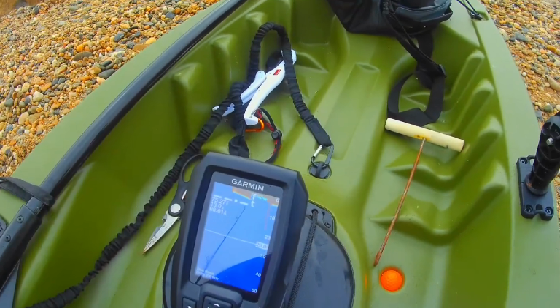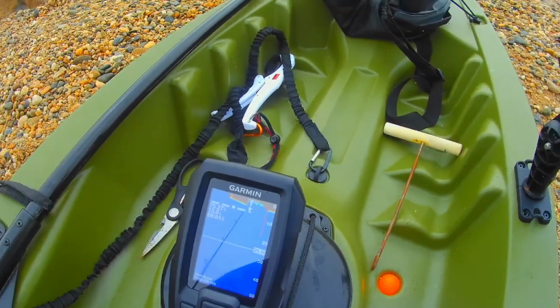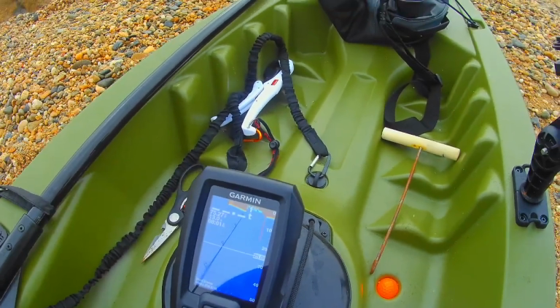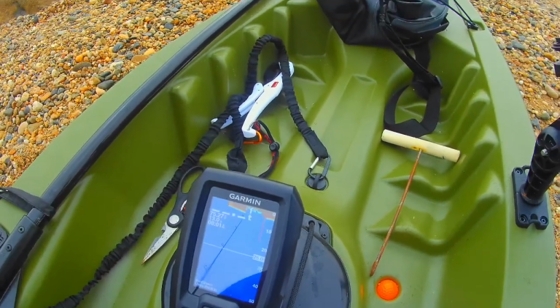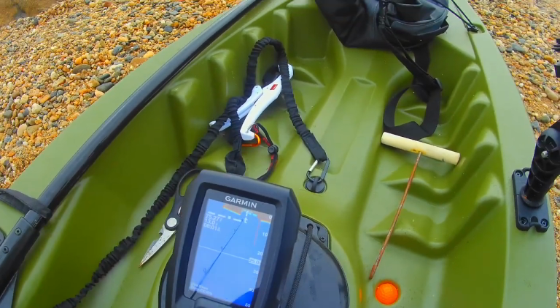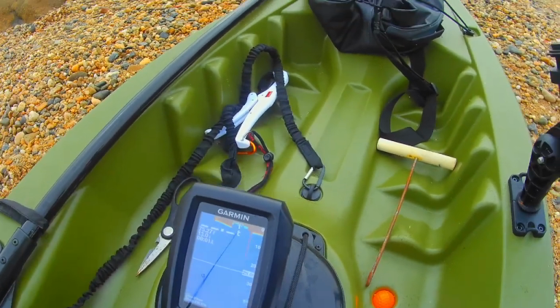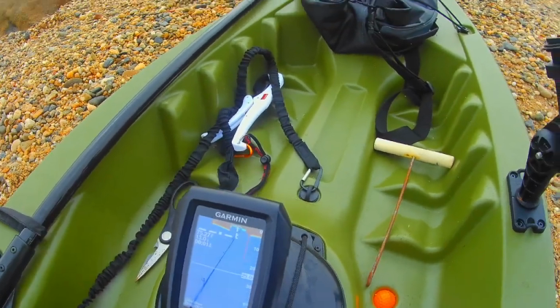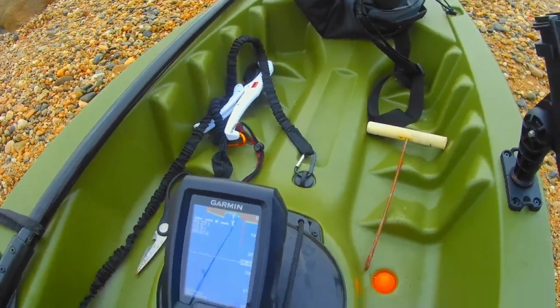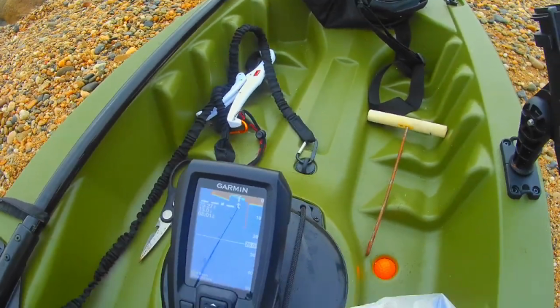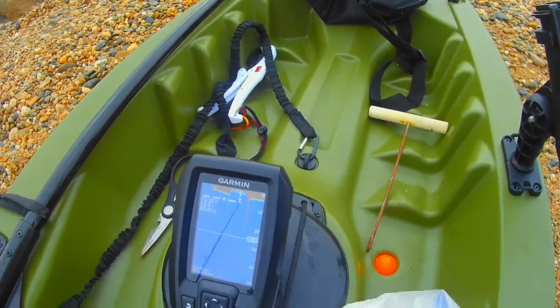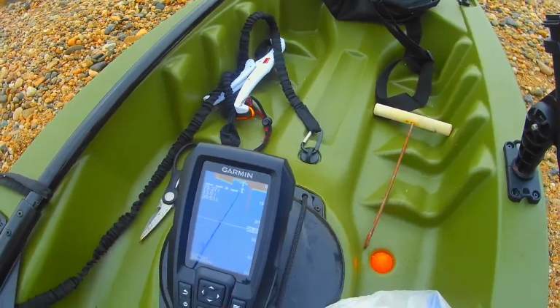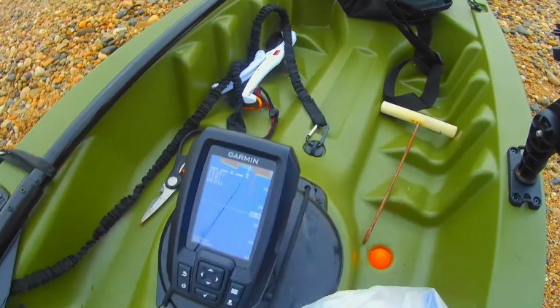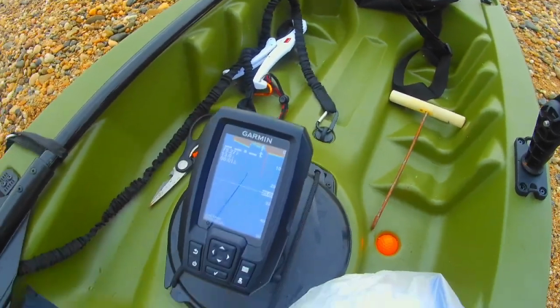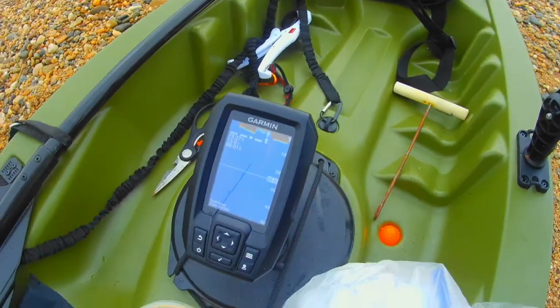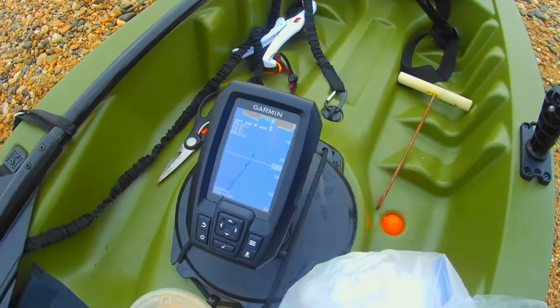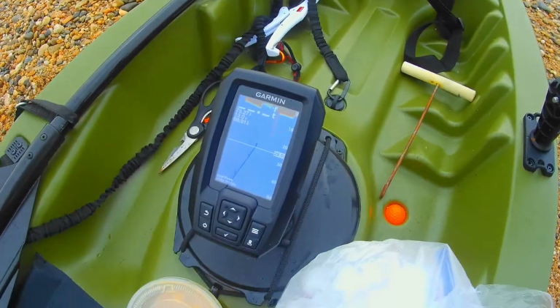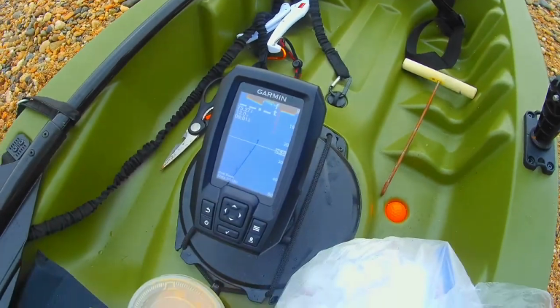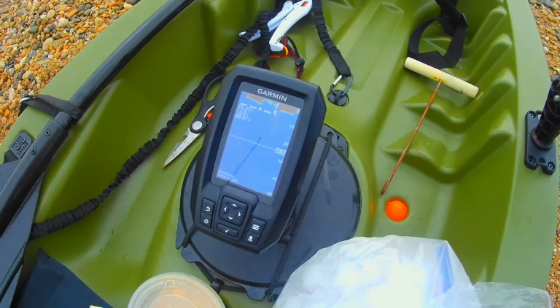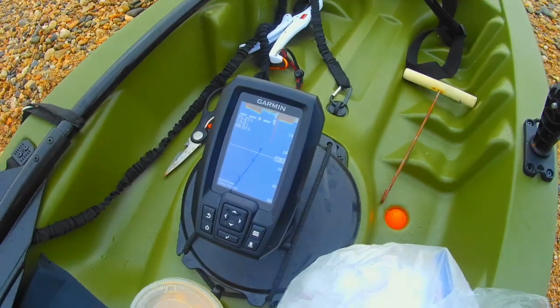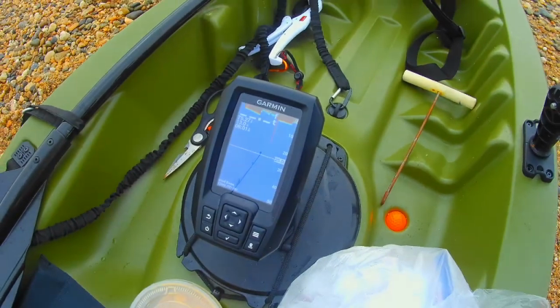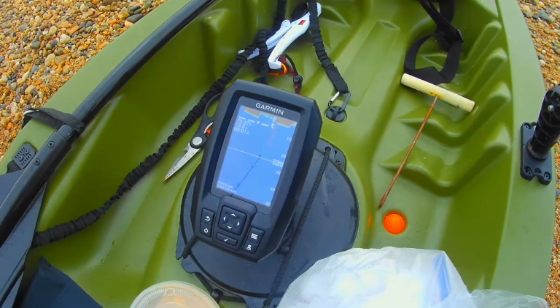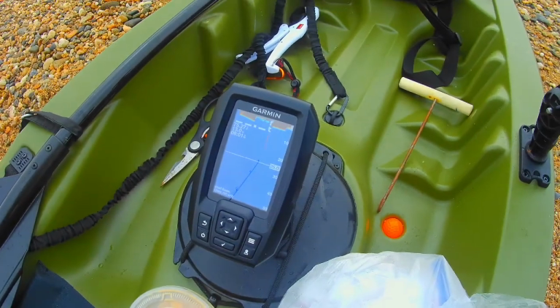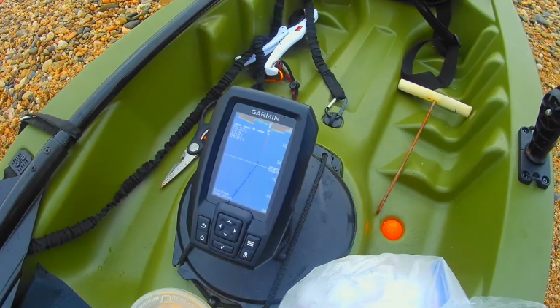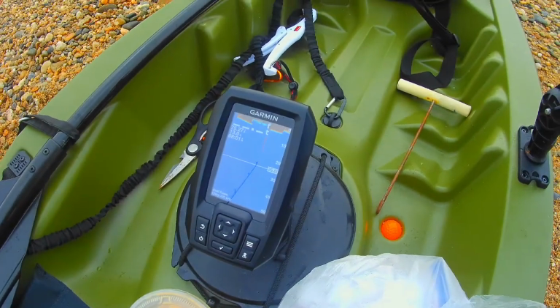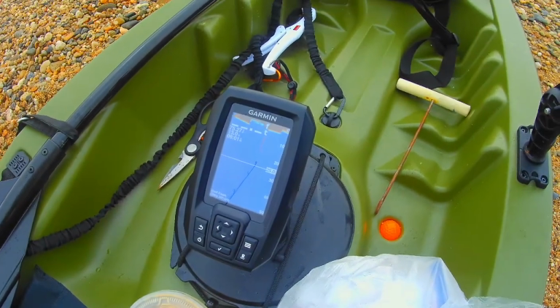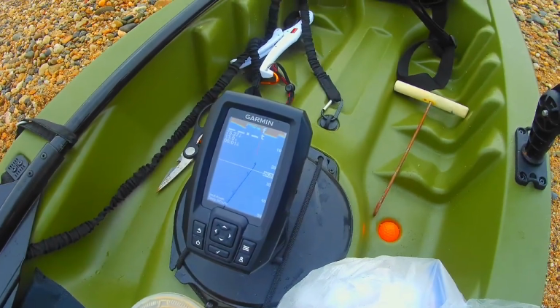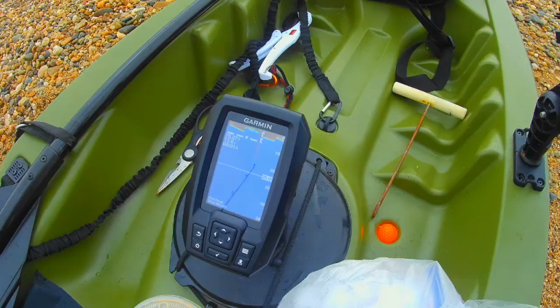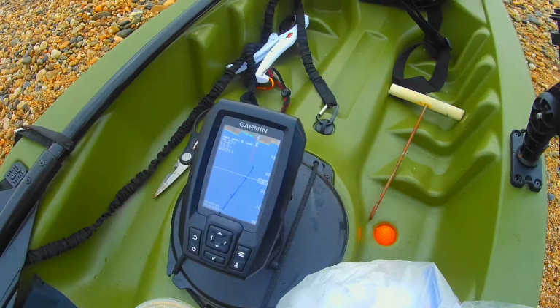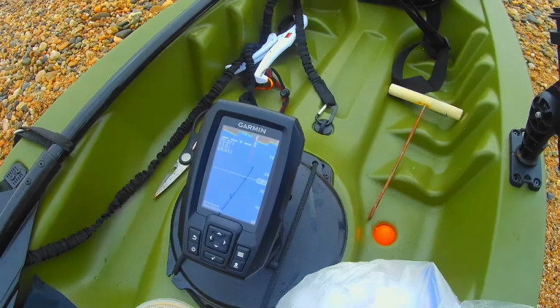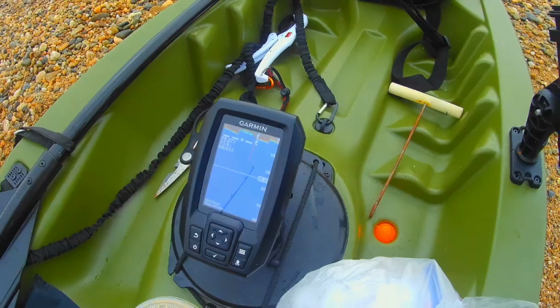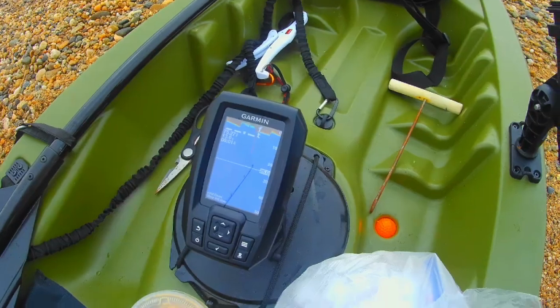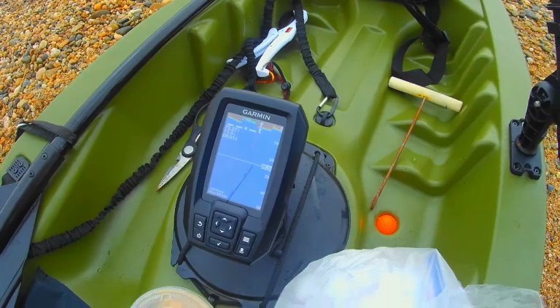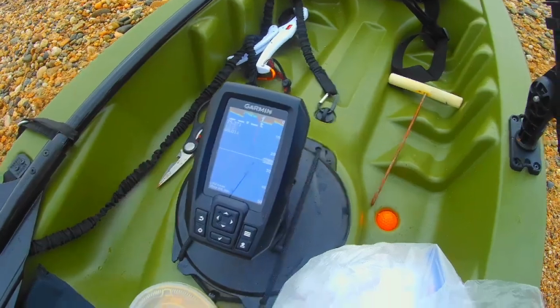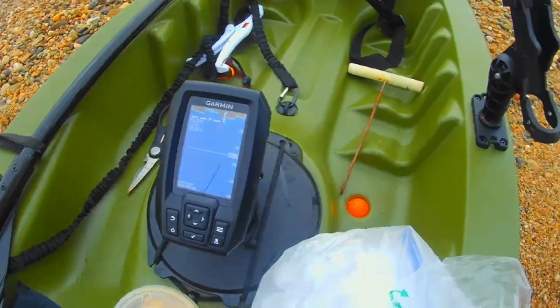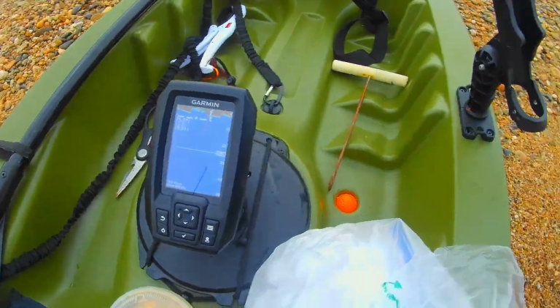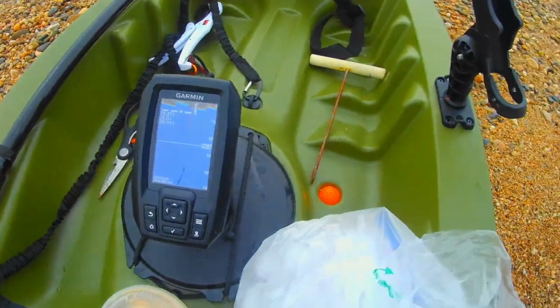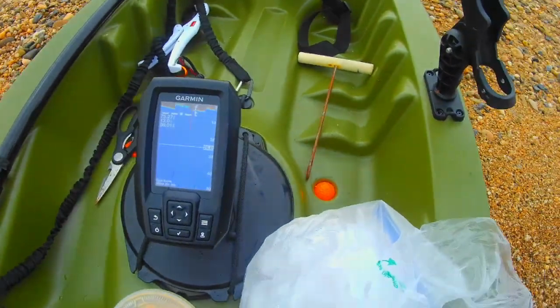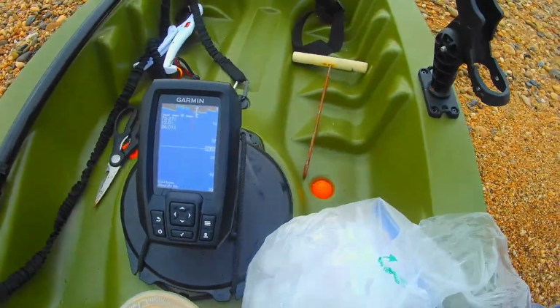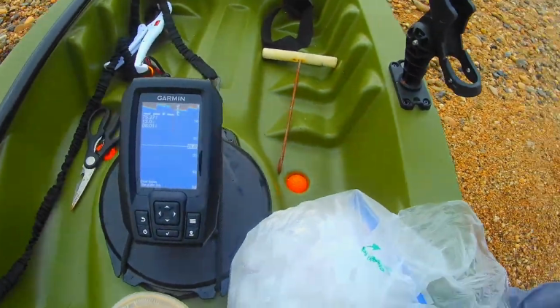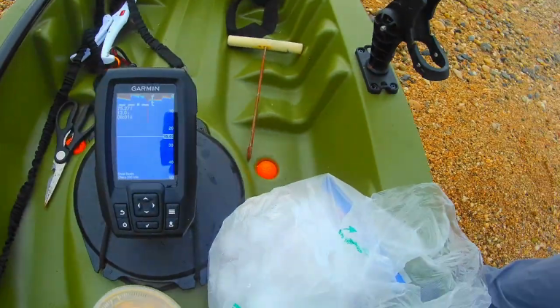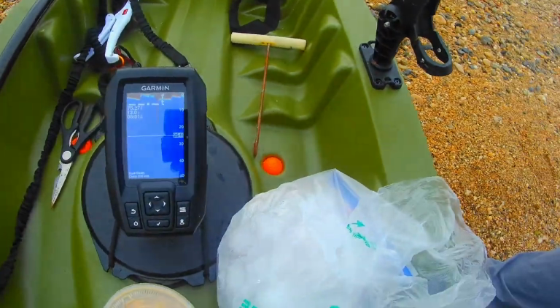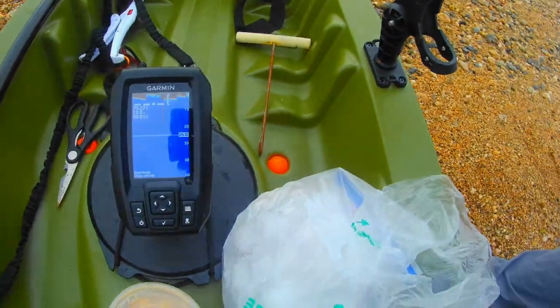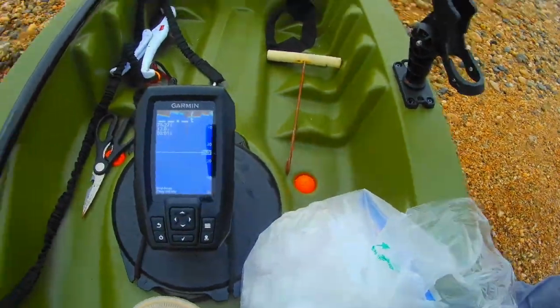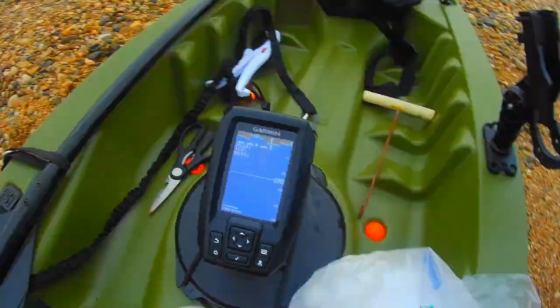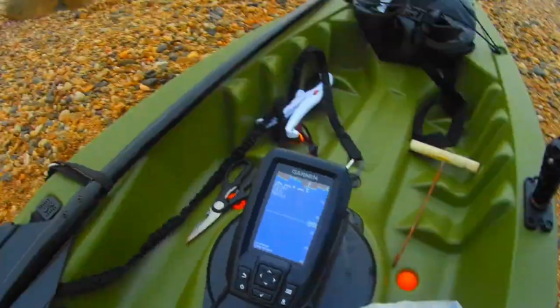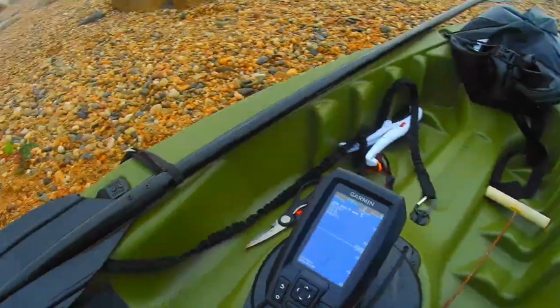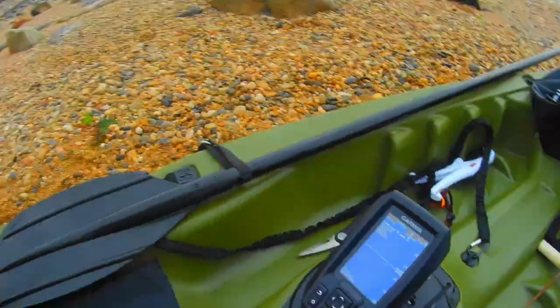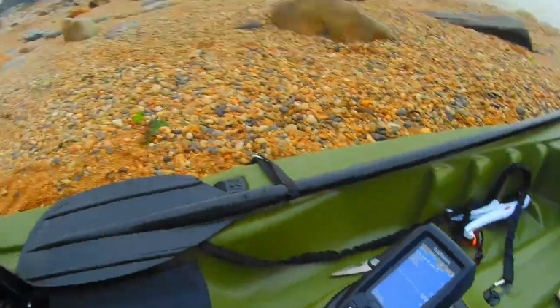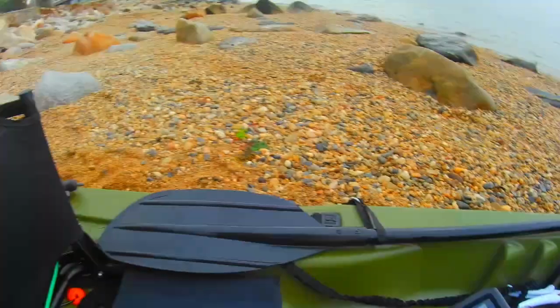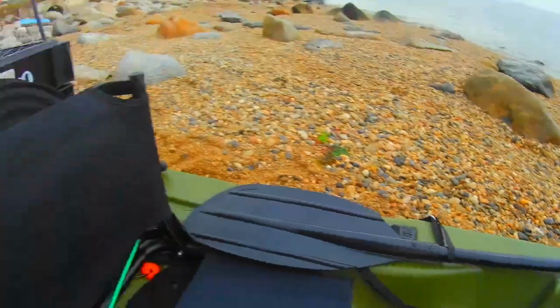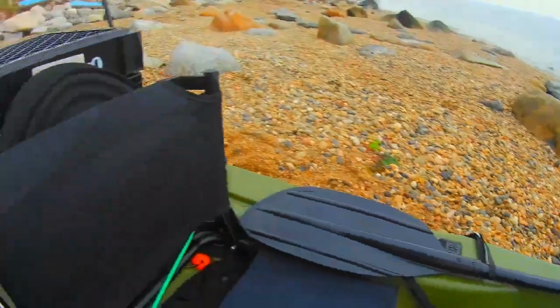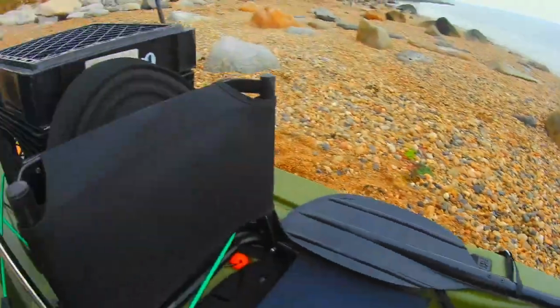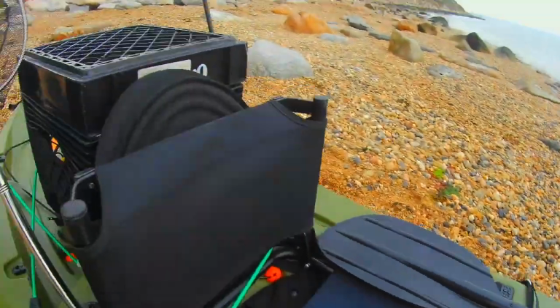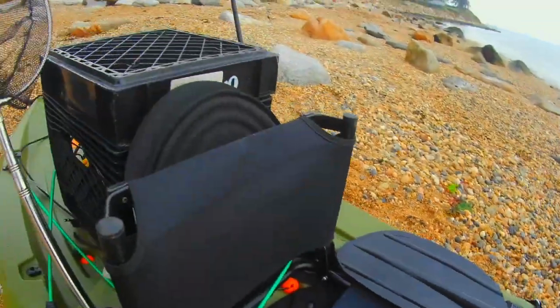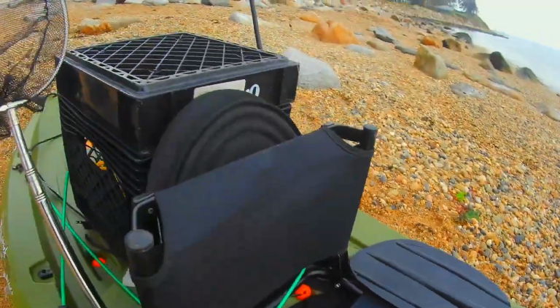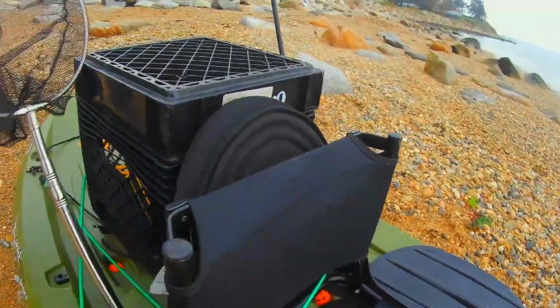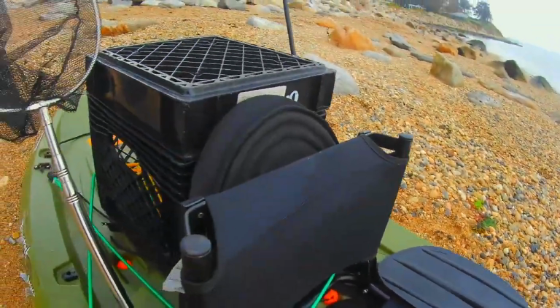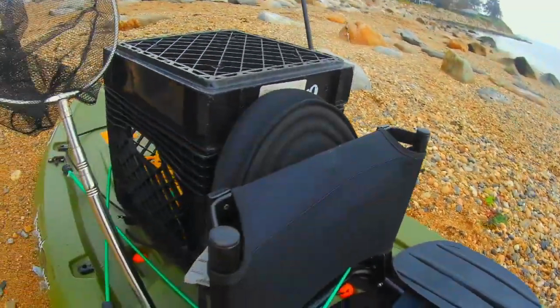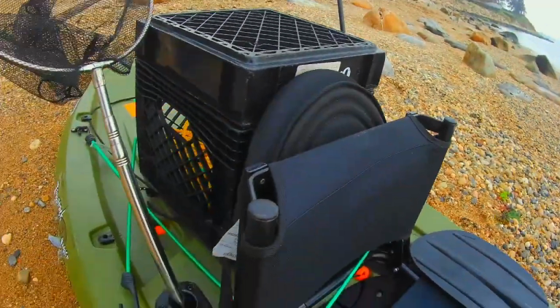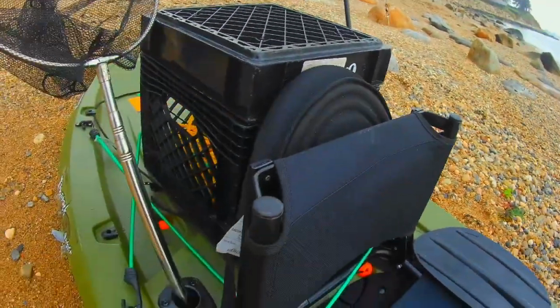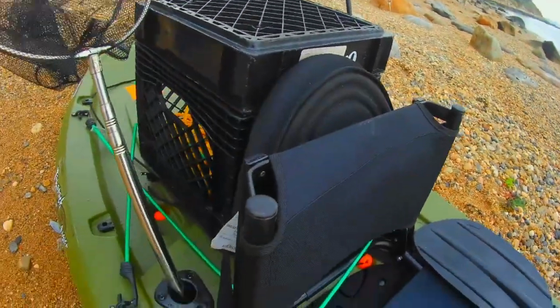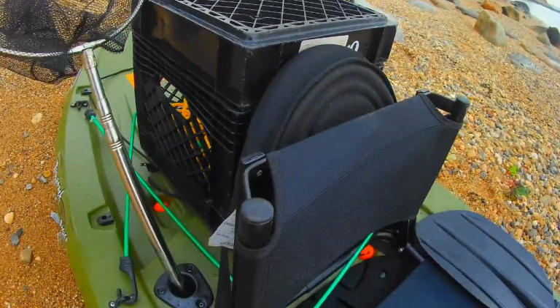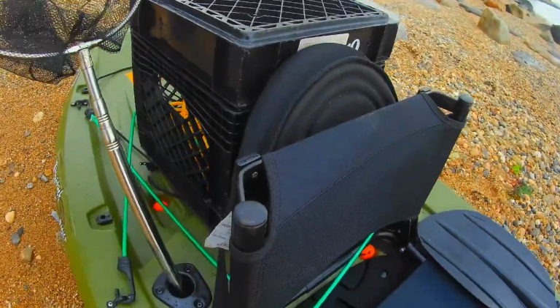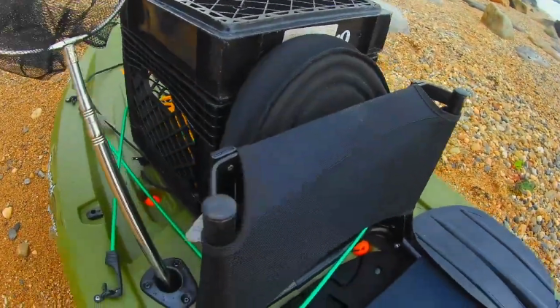These are my scupper plugs — foam golf balls — $12 for $7.99. I mean, it's a deal.